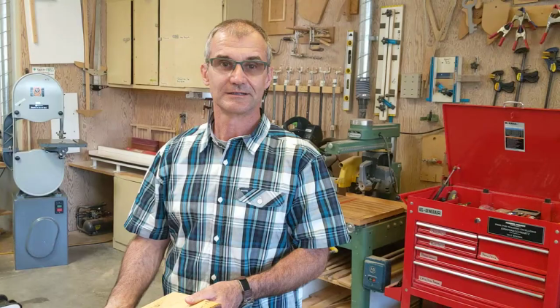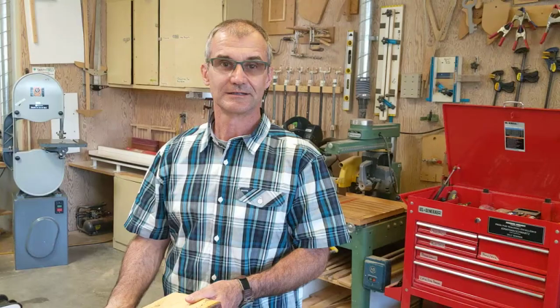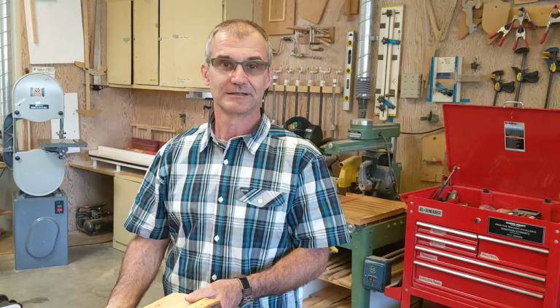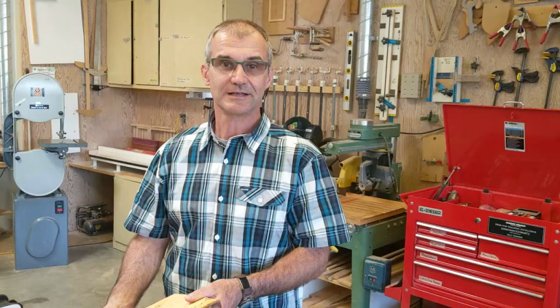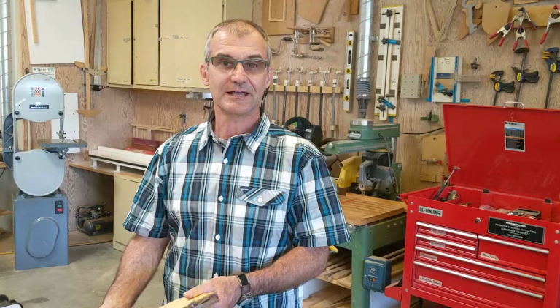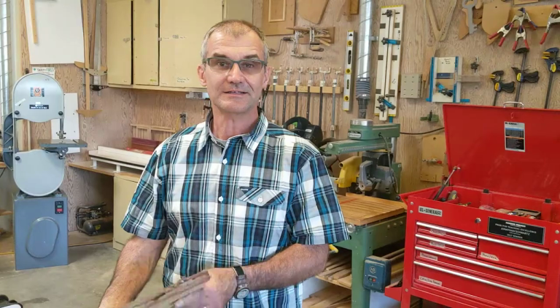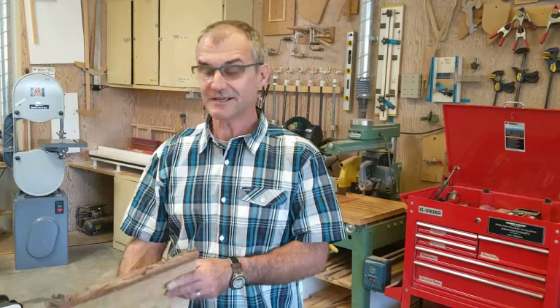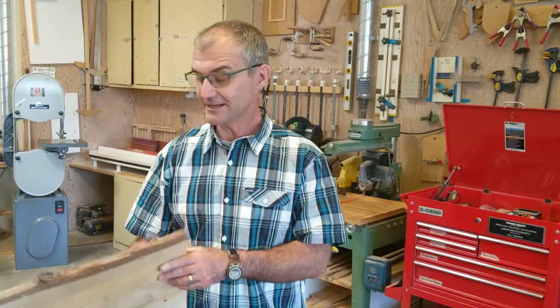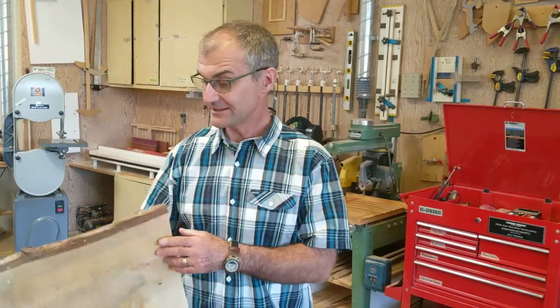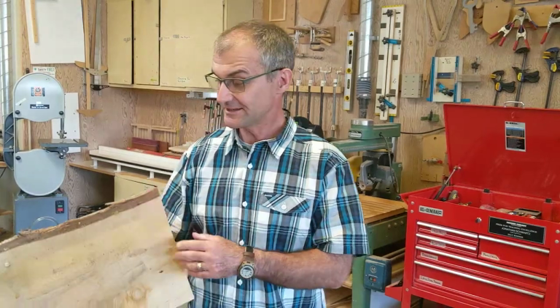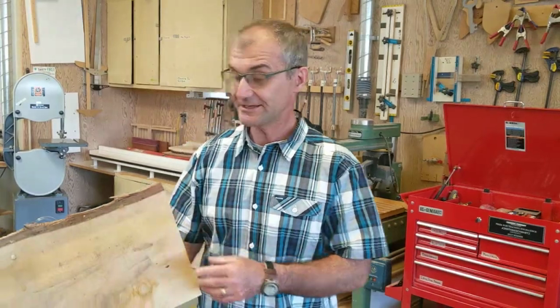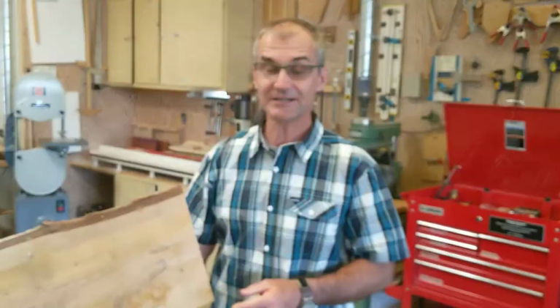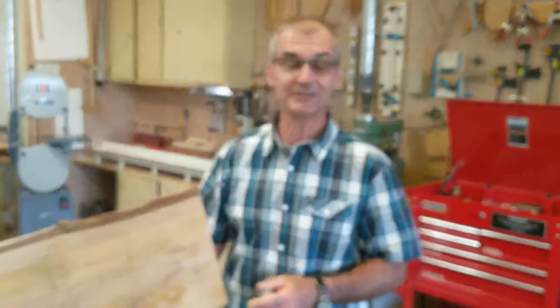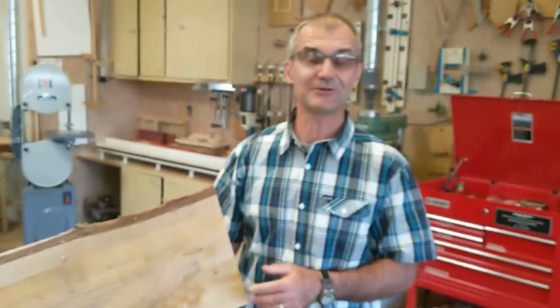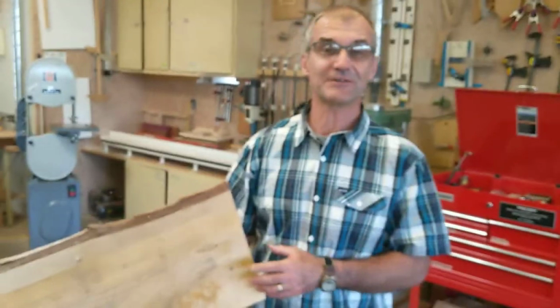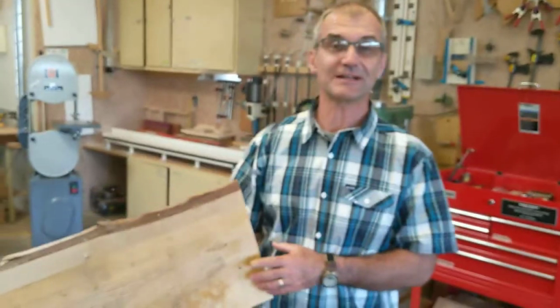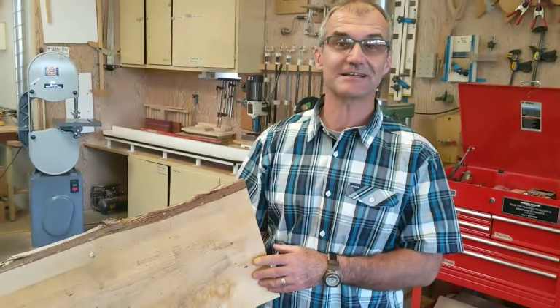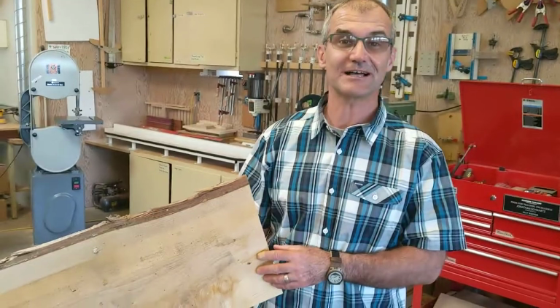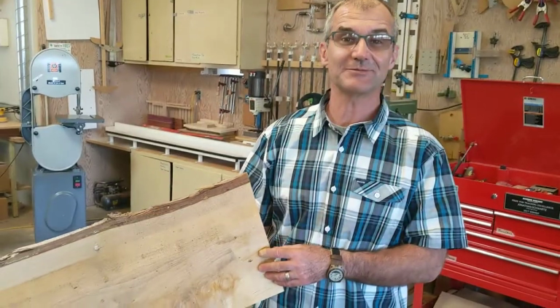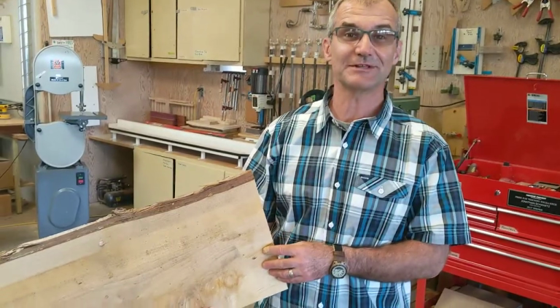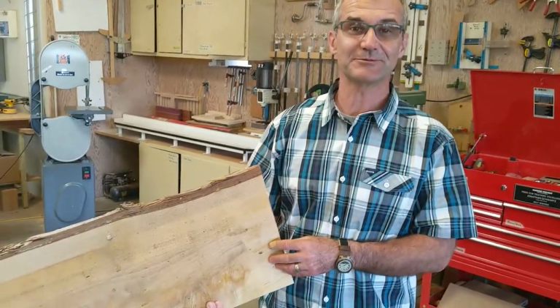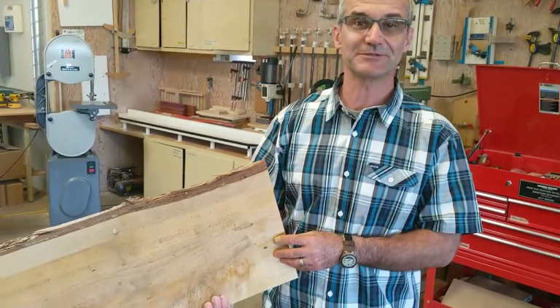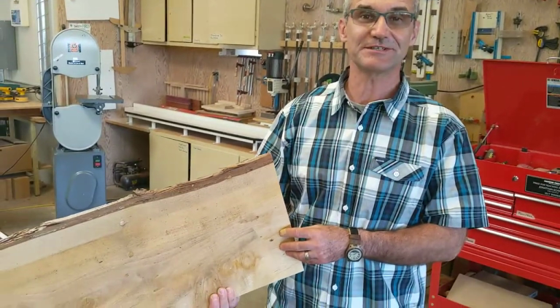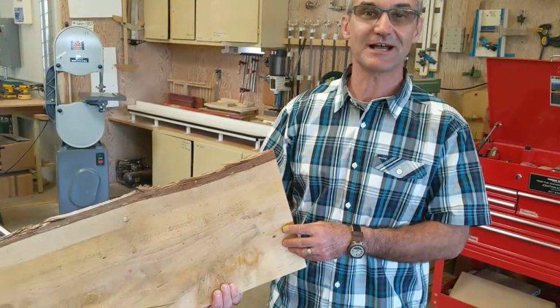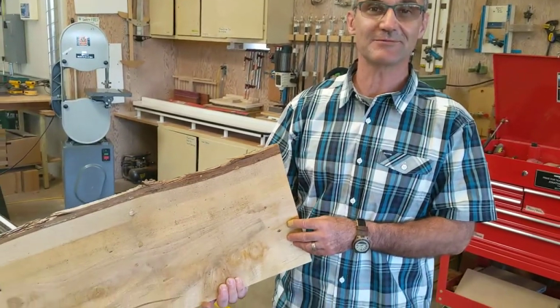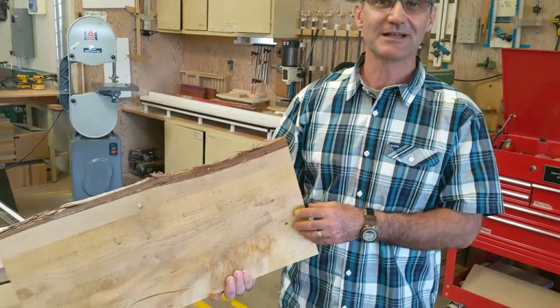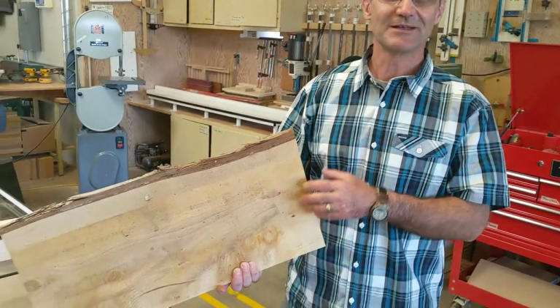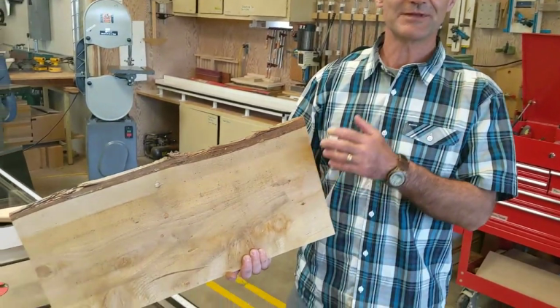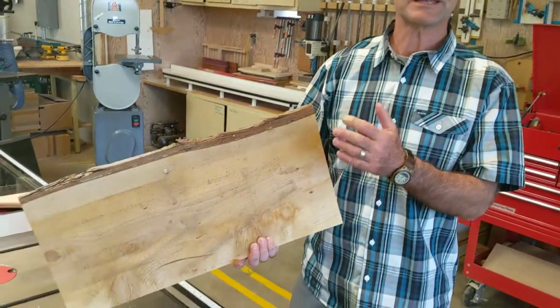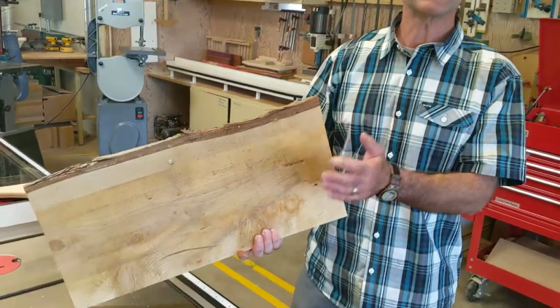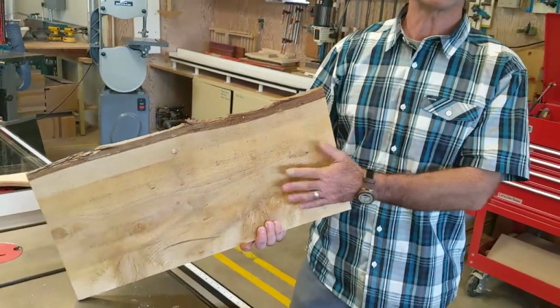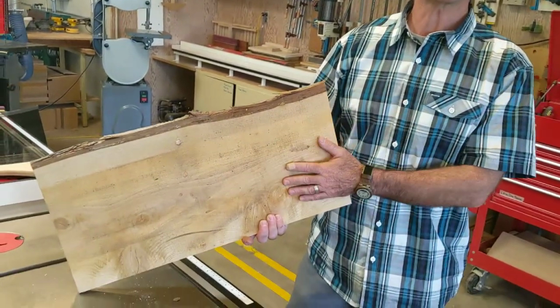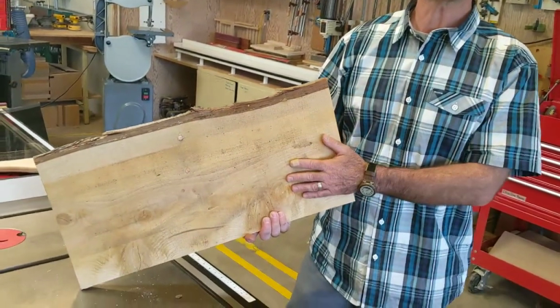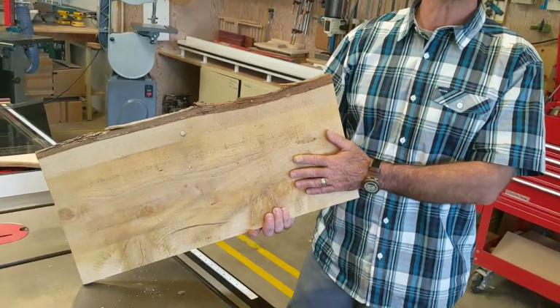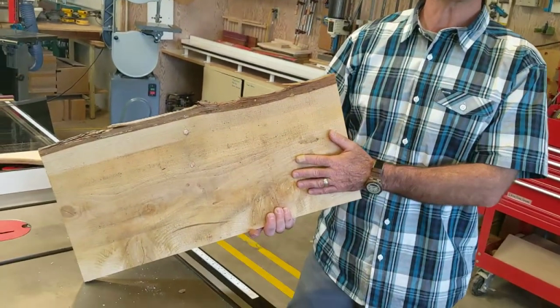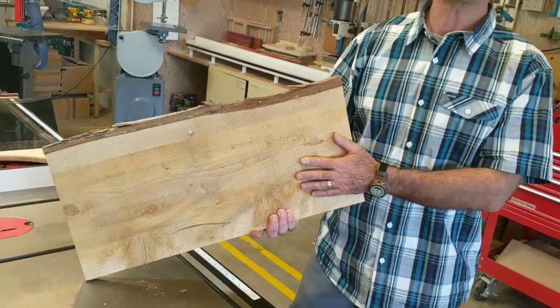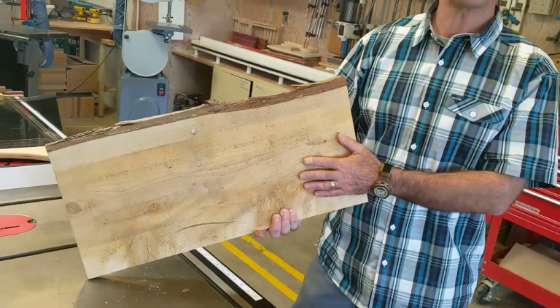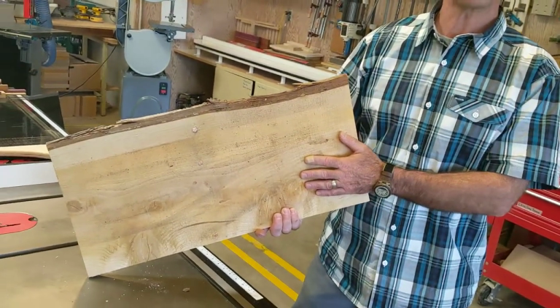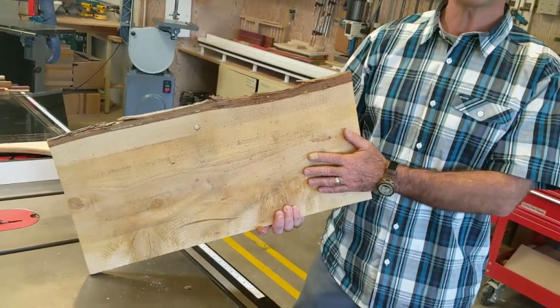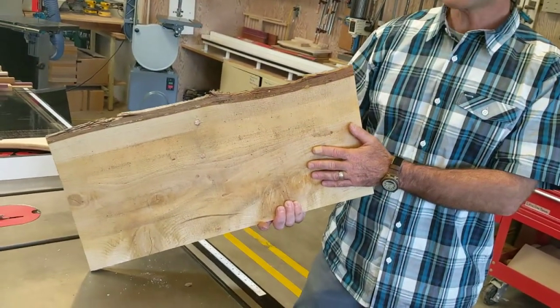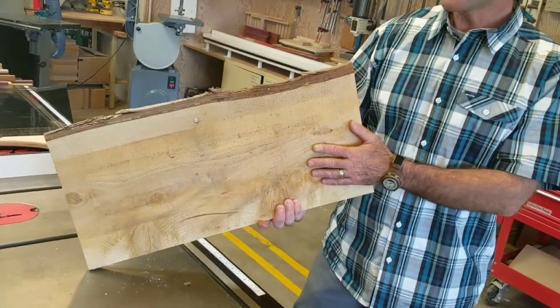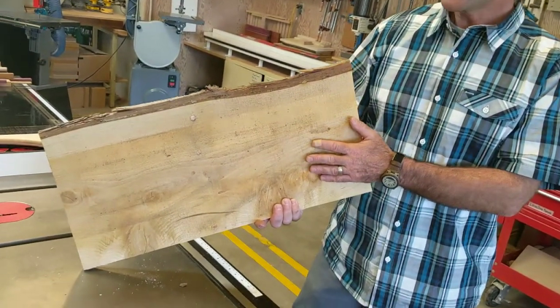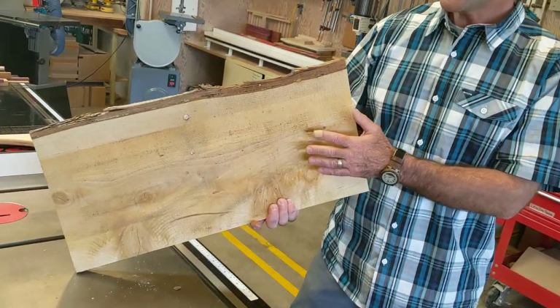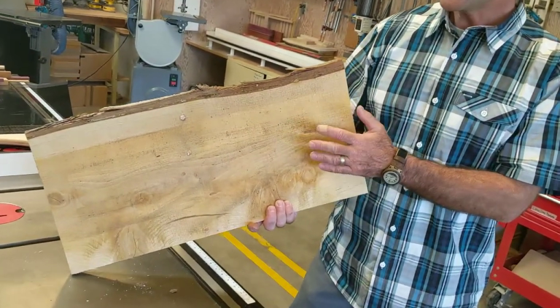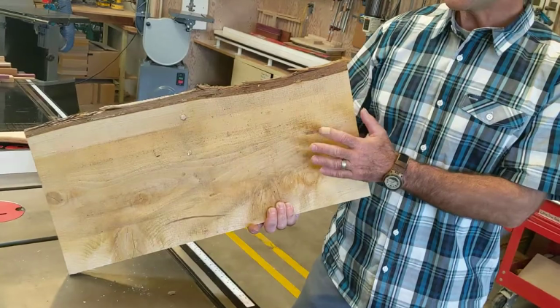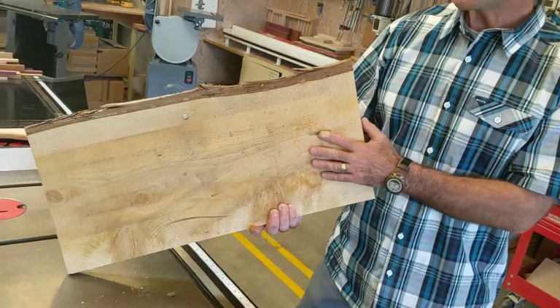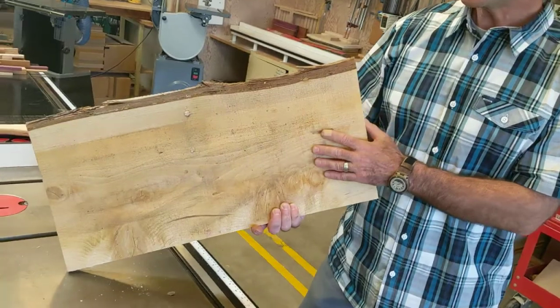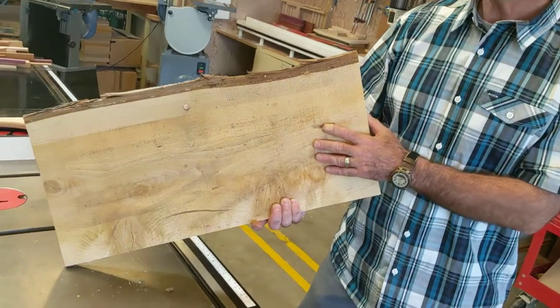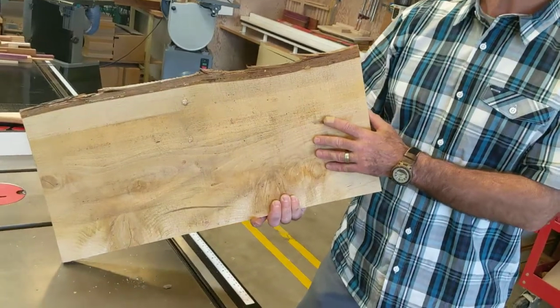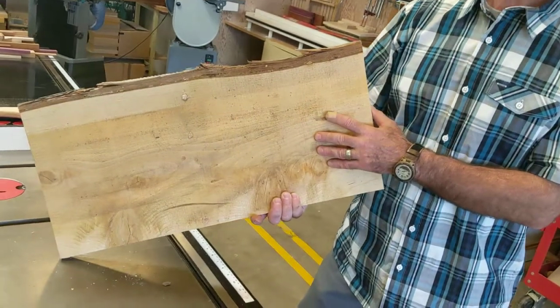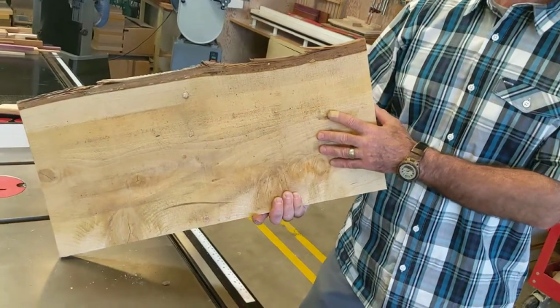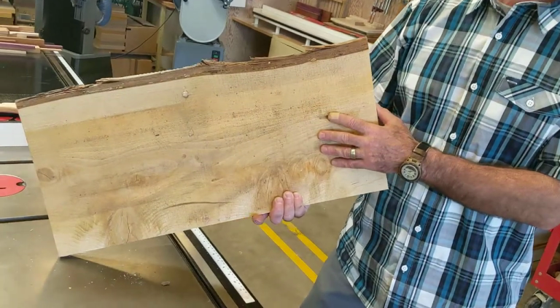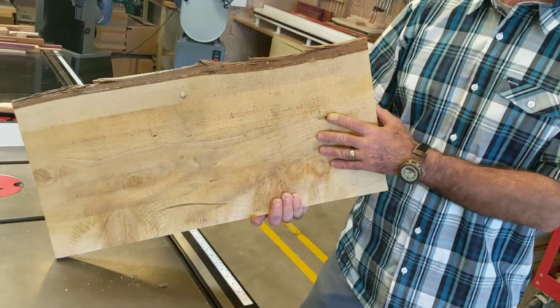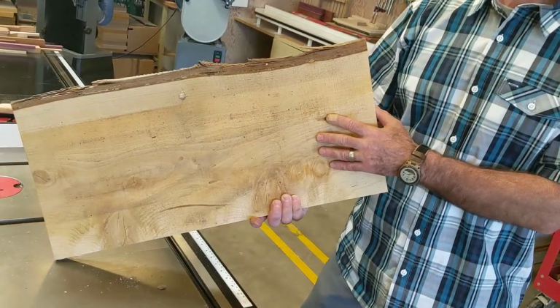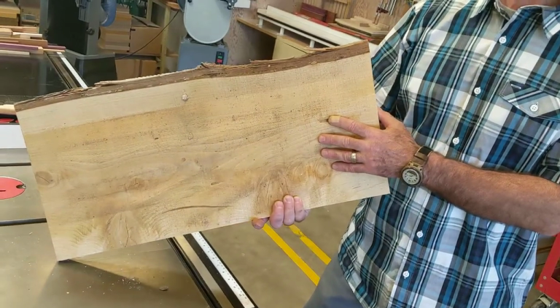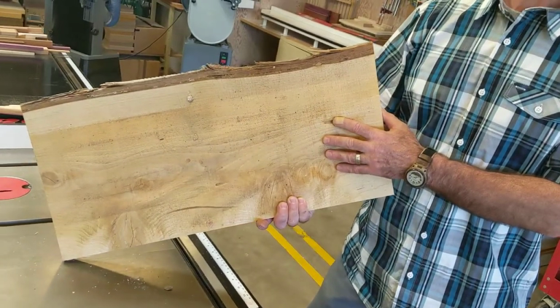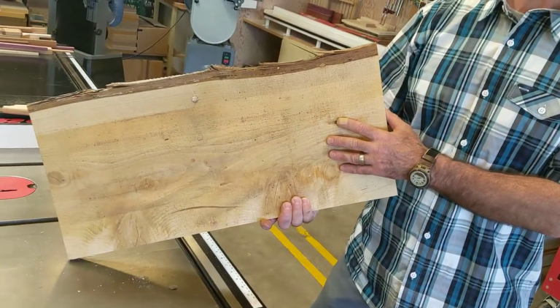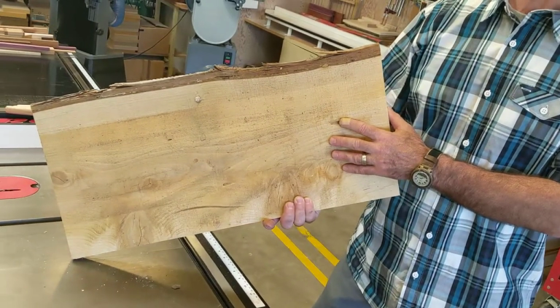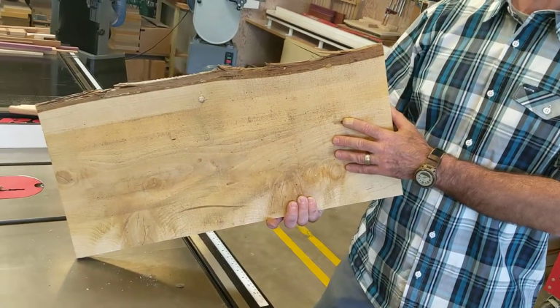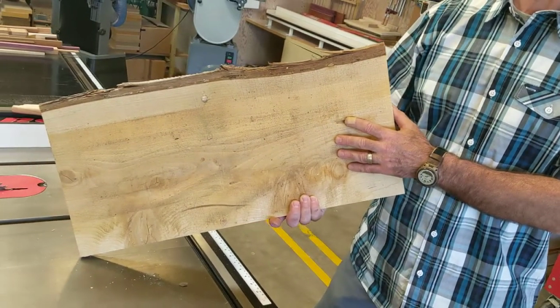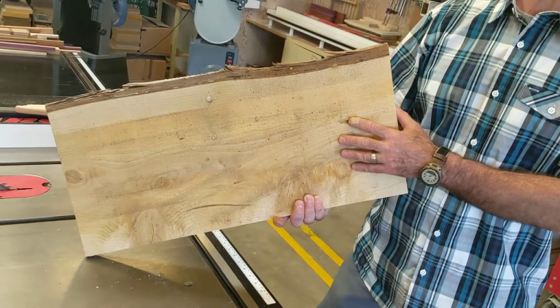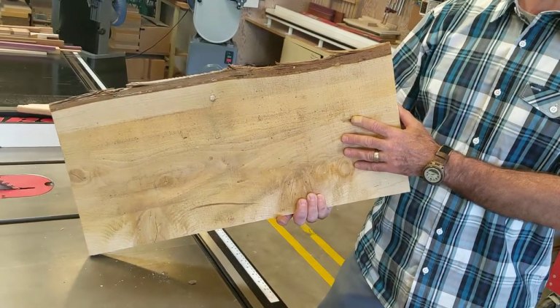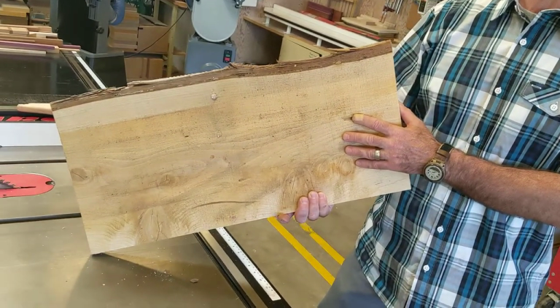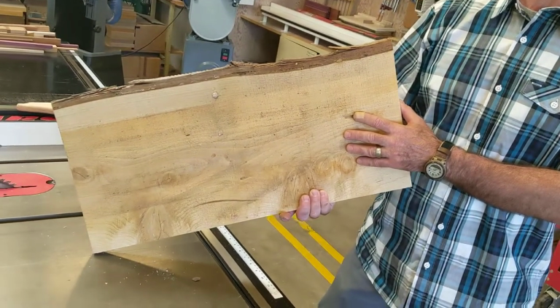Hey, Jonathan here at Colfax High Mill and Woodshop, making Mother's Day signs out of cedar wood we've milled ourselves.